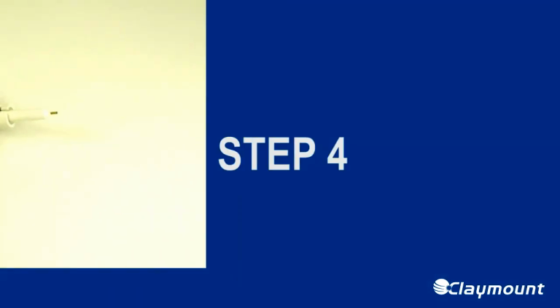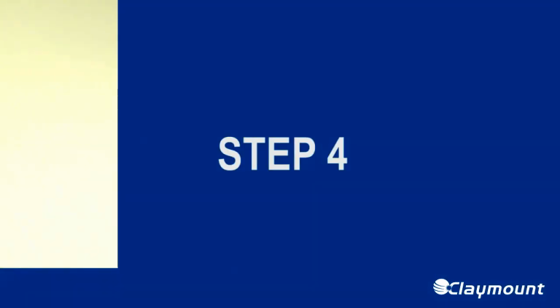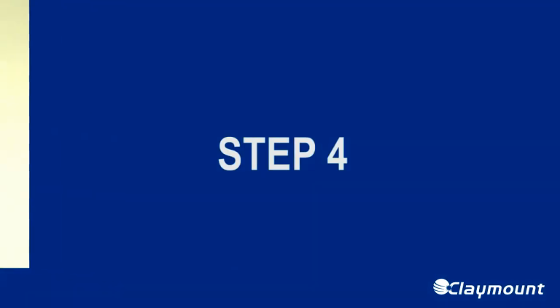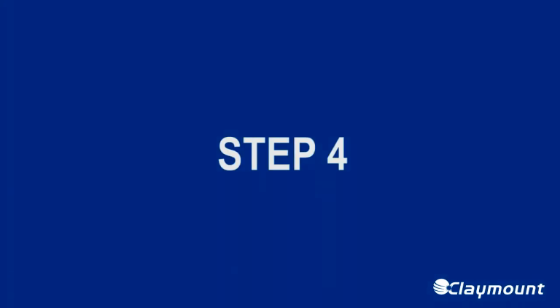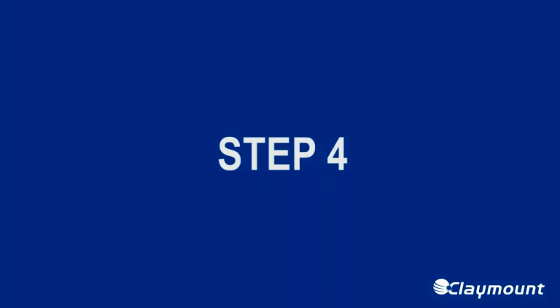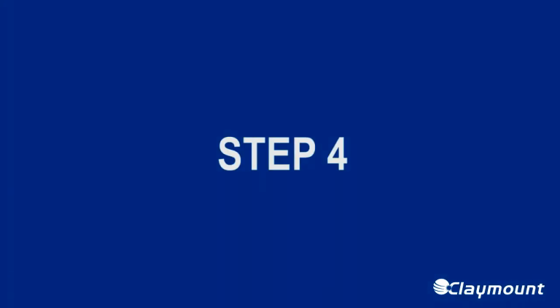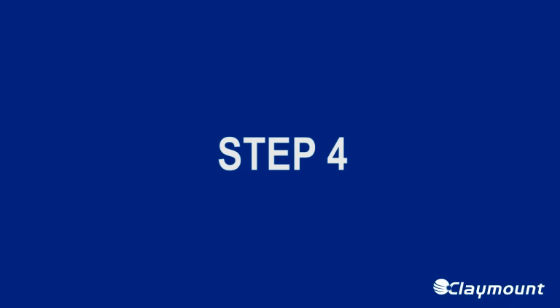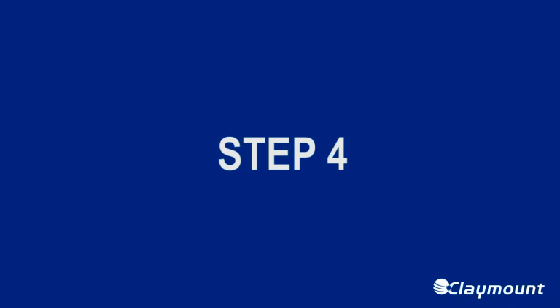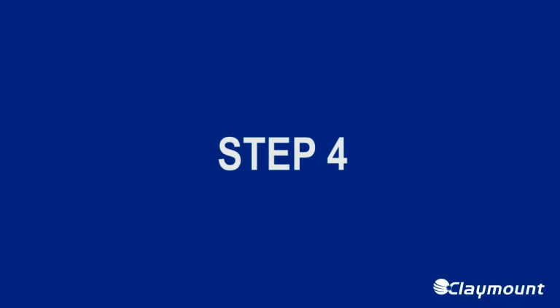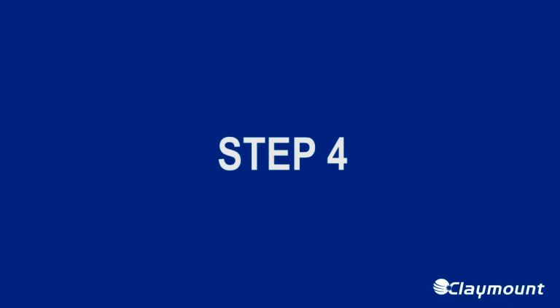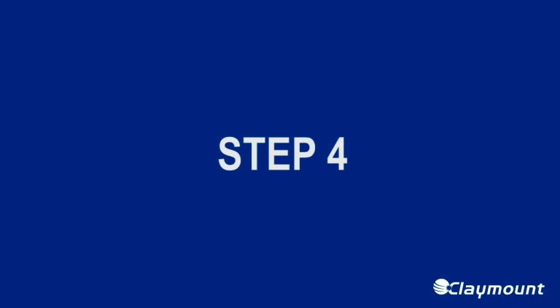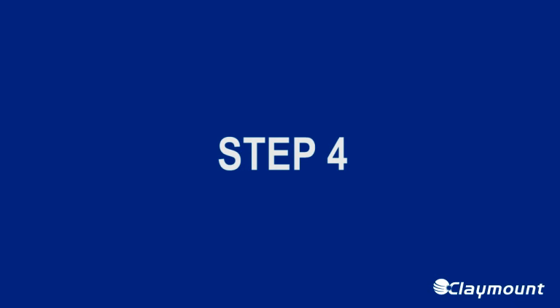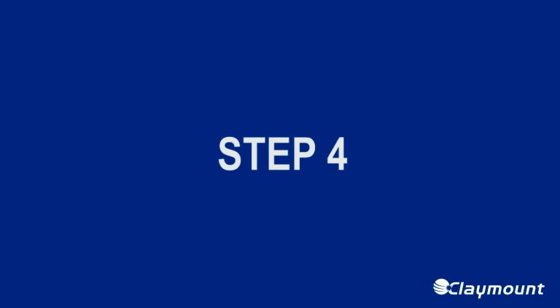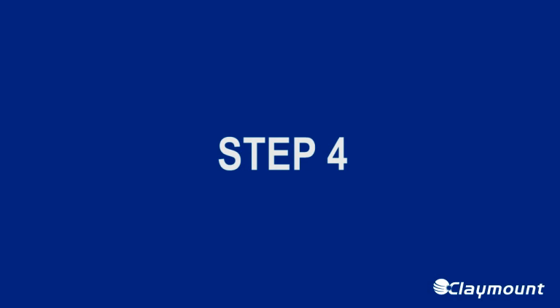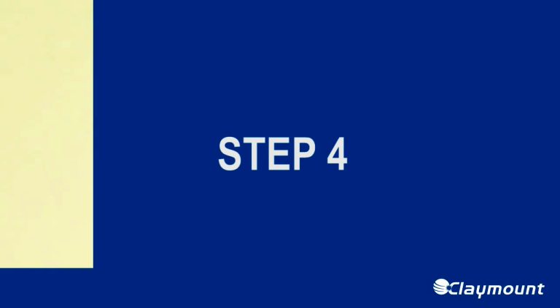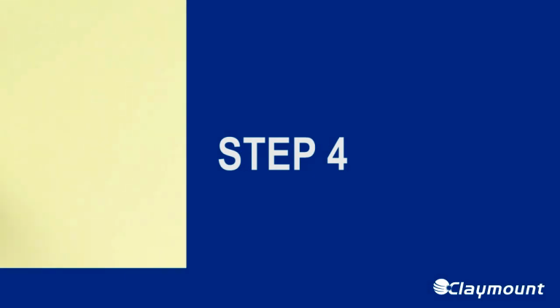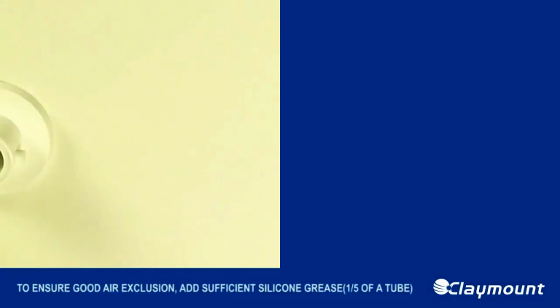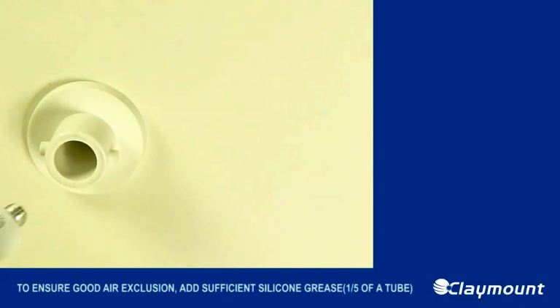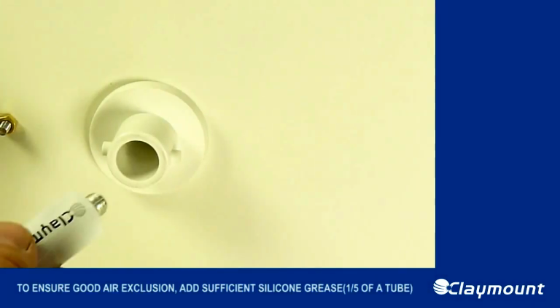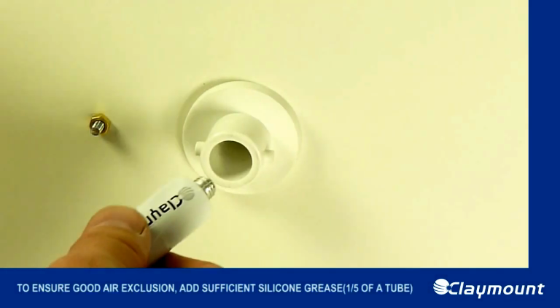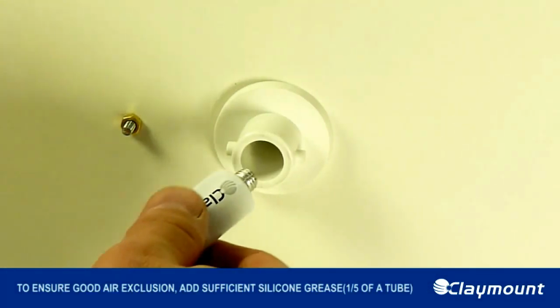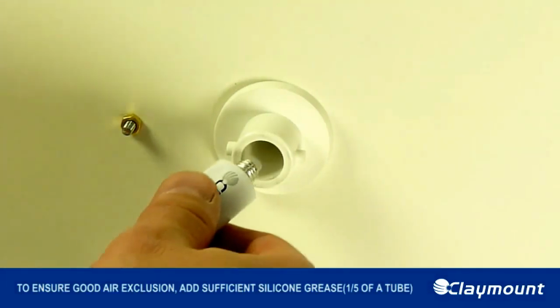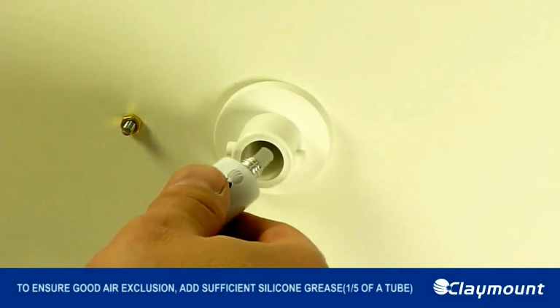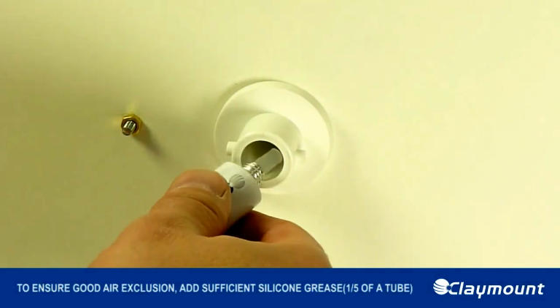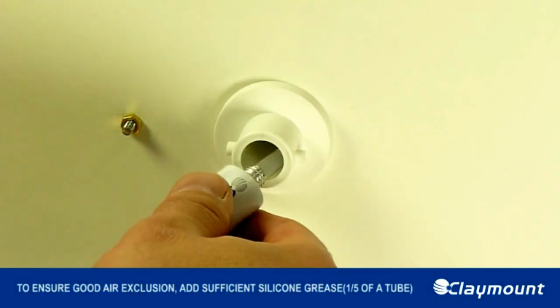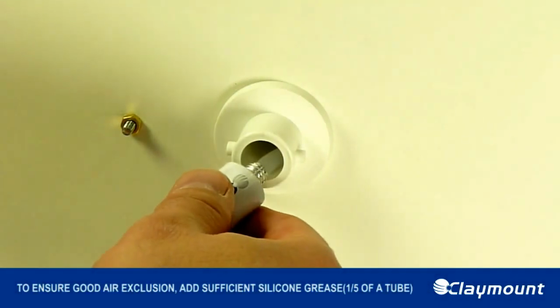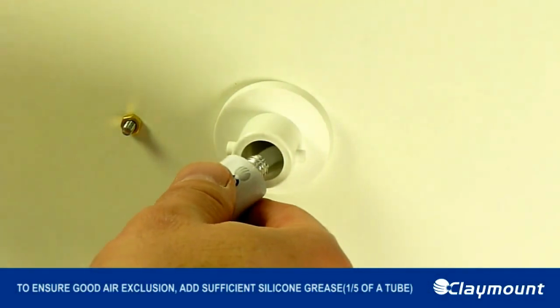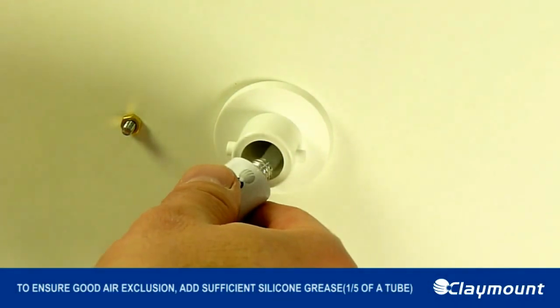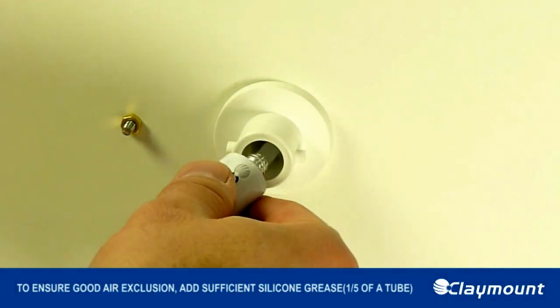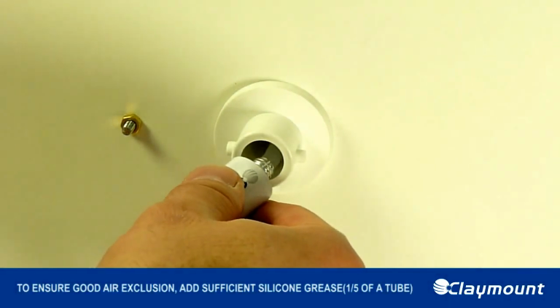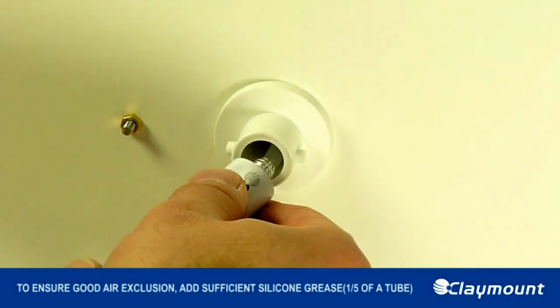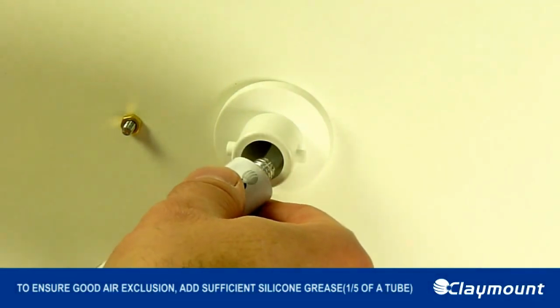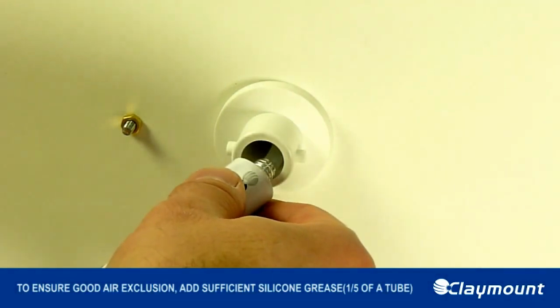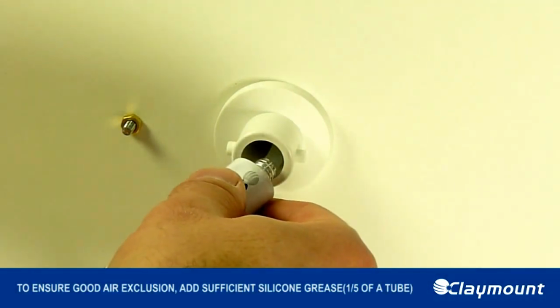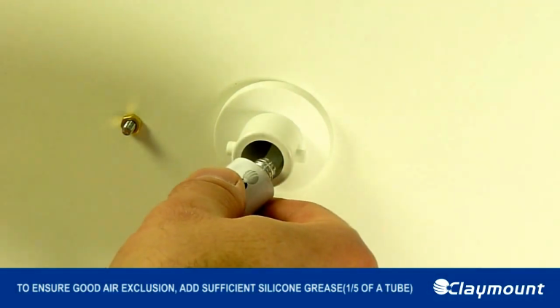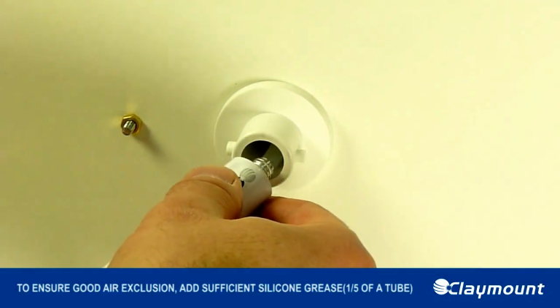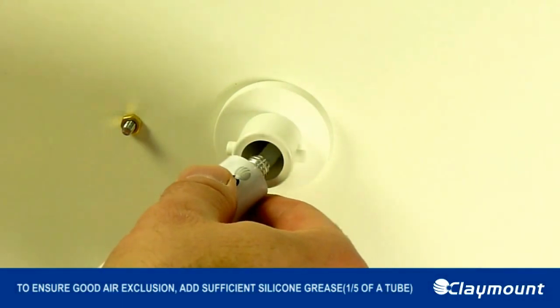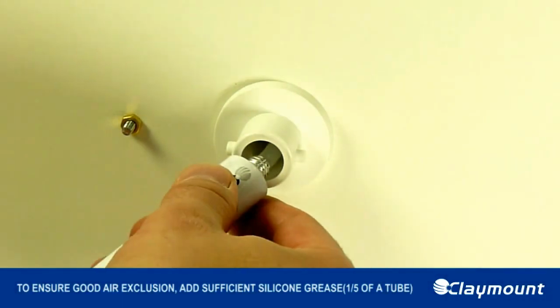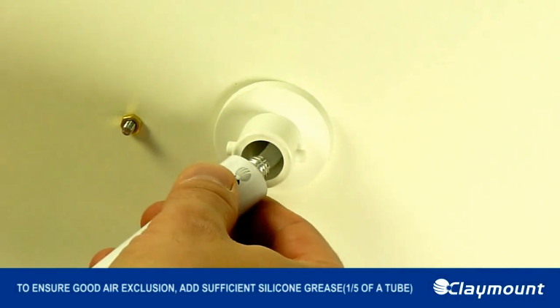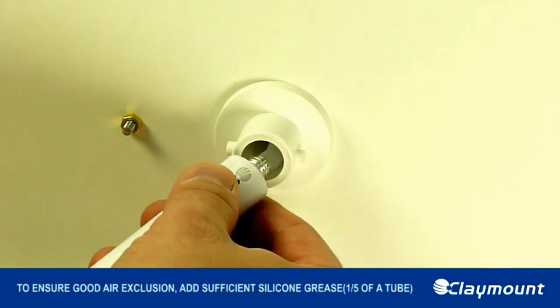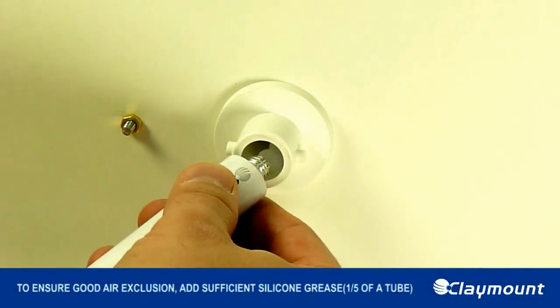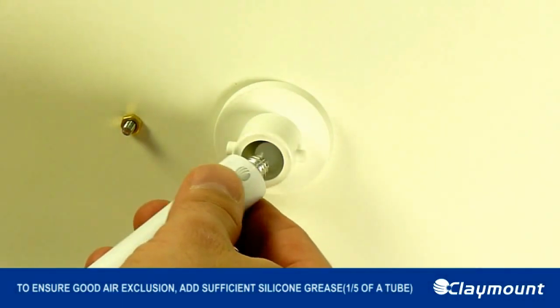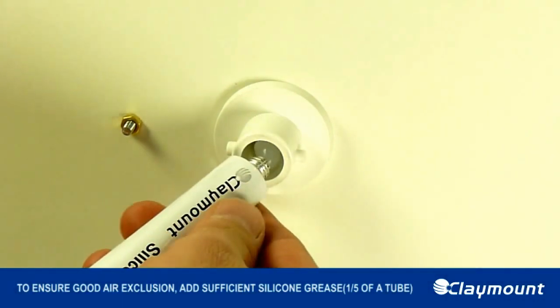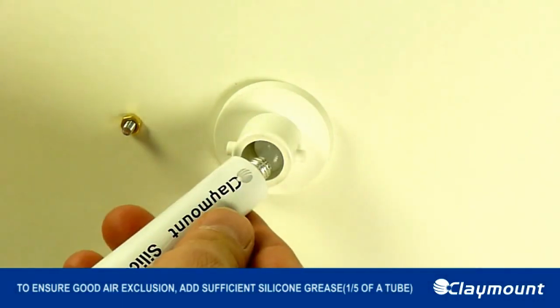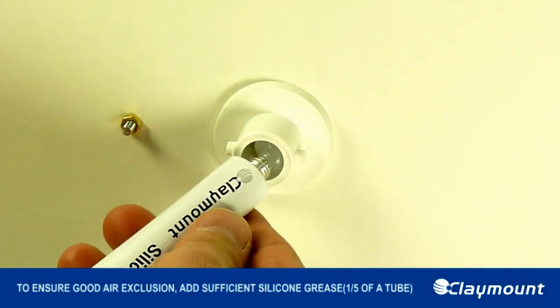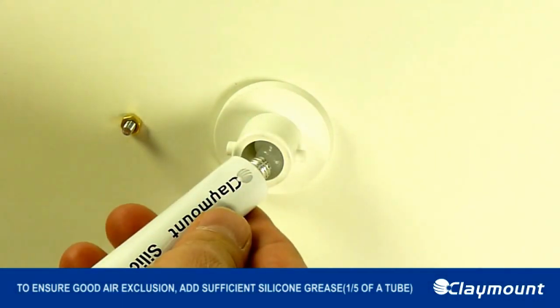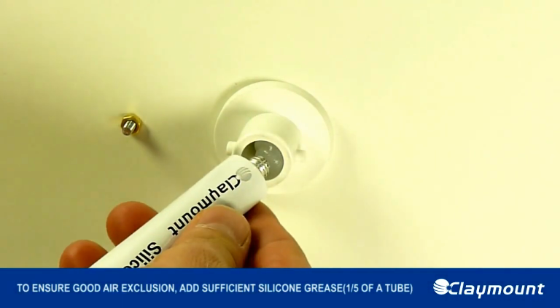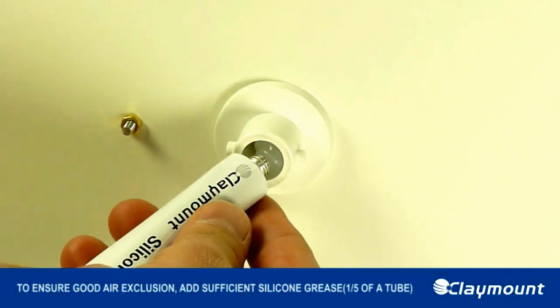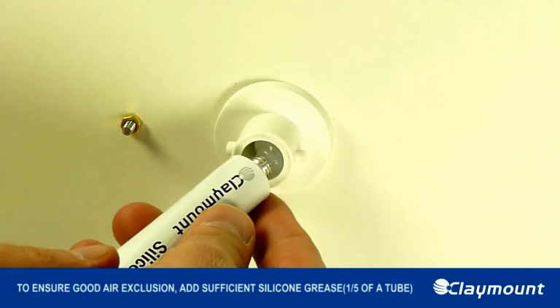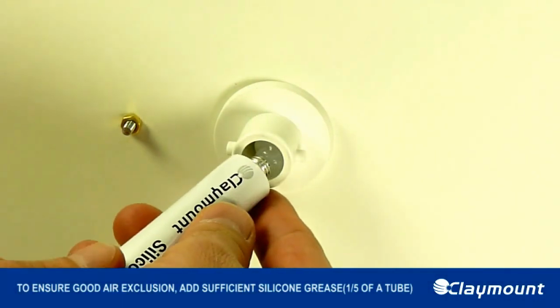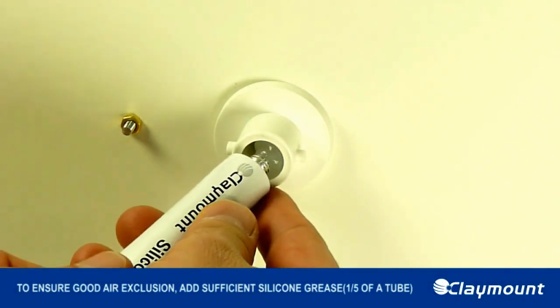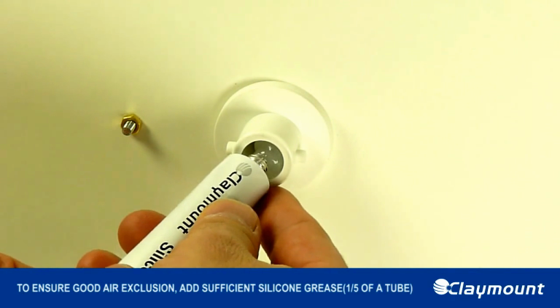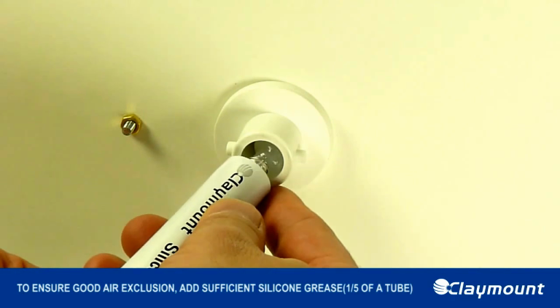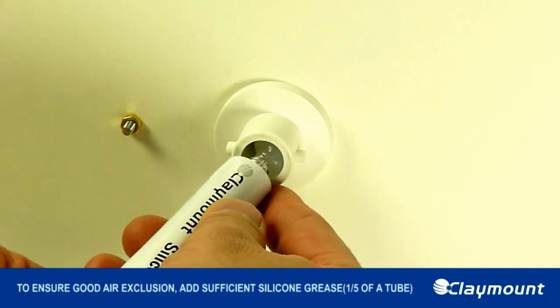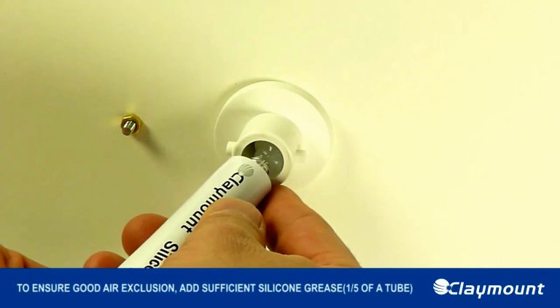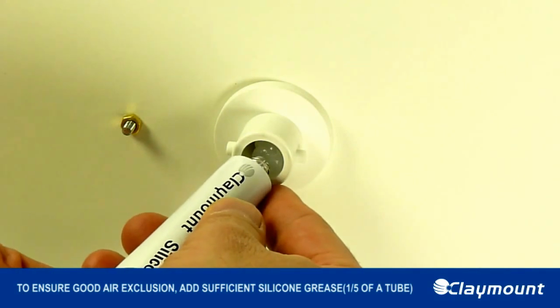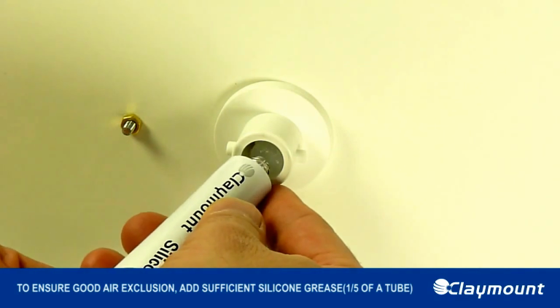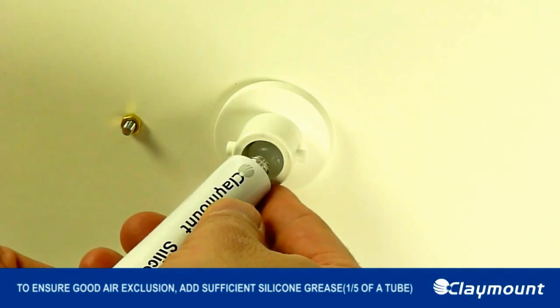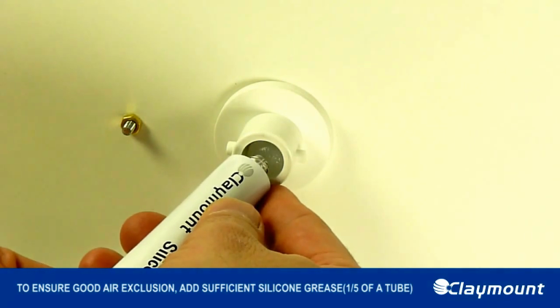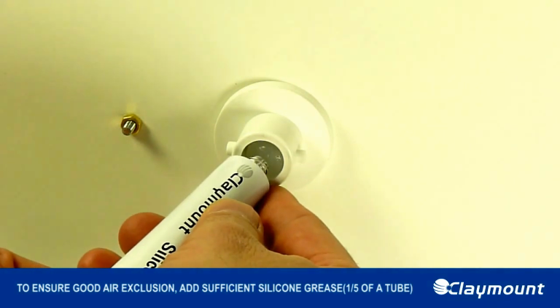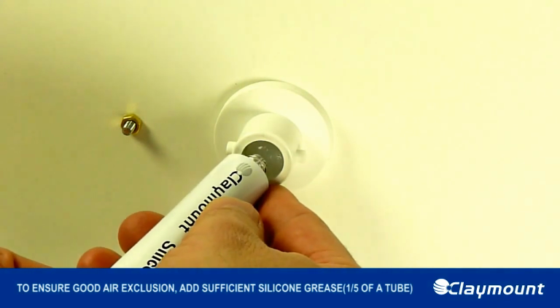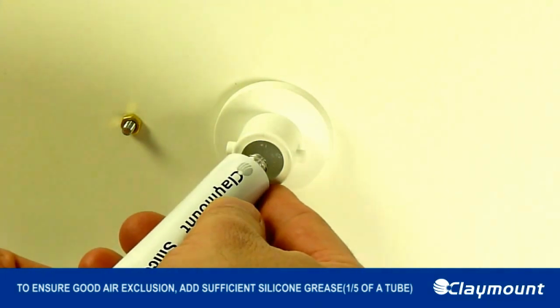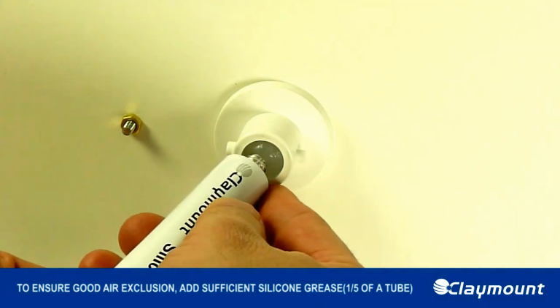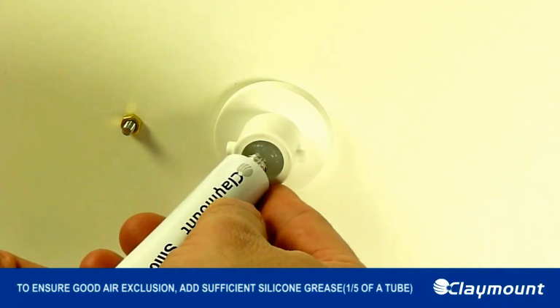Step 4. To ensure good air exclusion, add sufficient silicone grease — one-fifth of a tube.